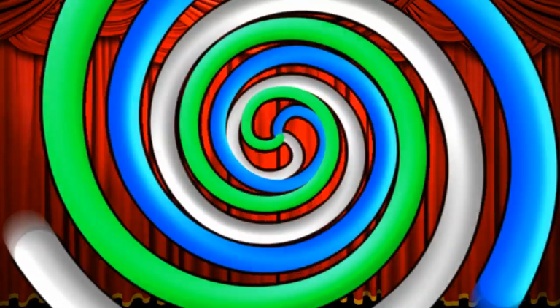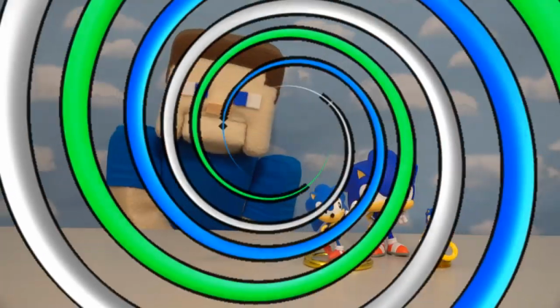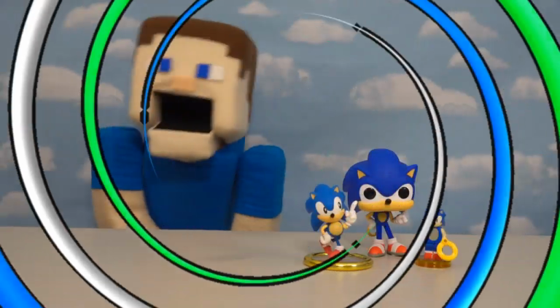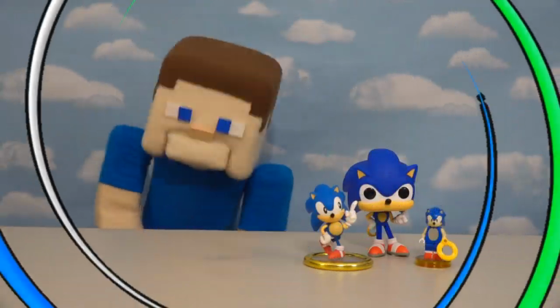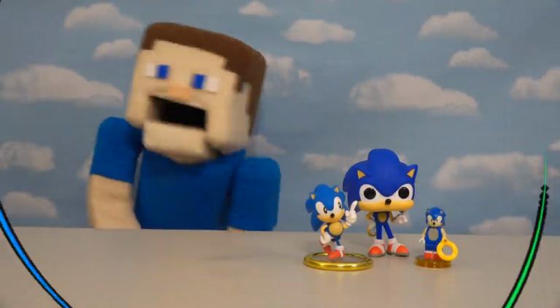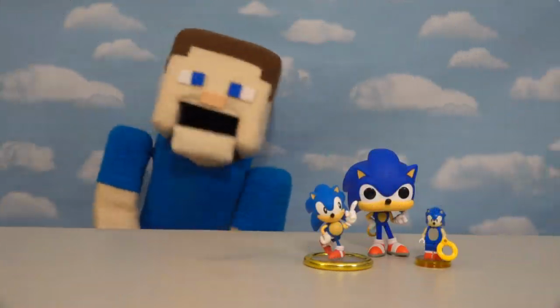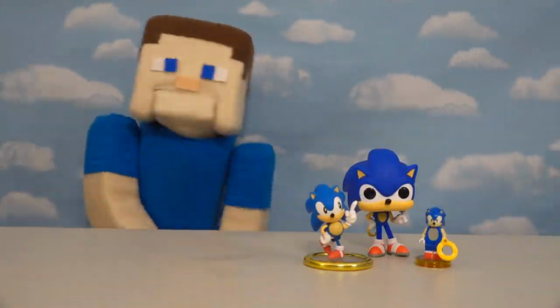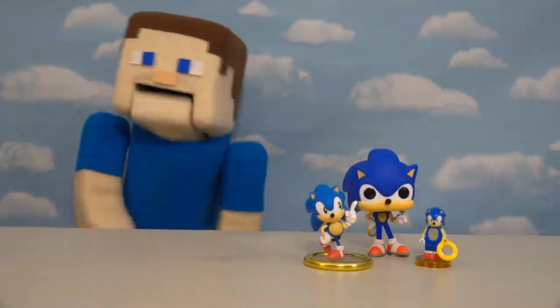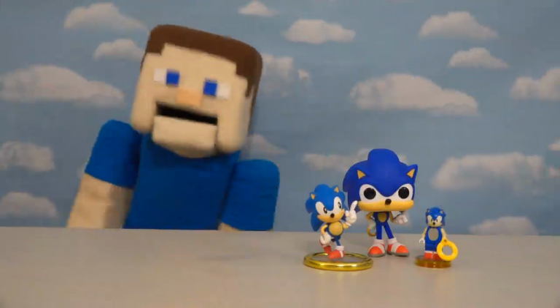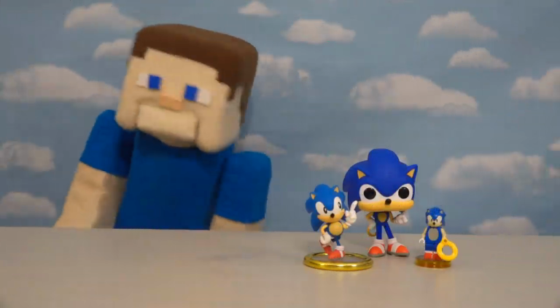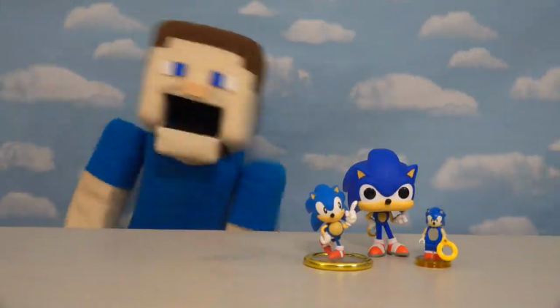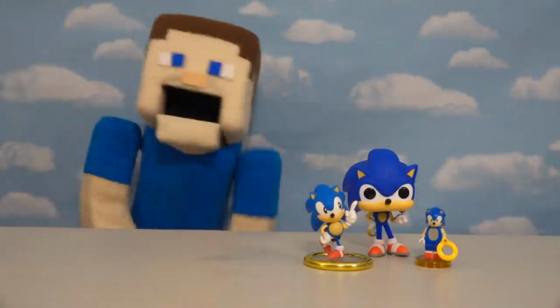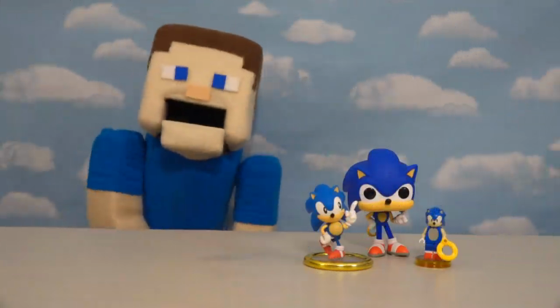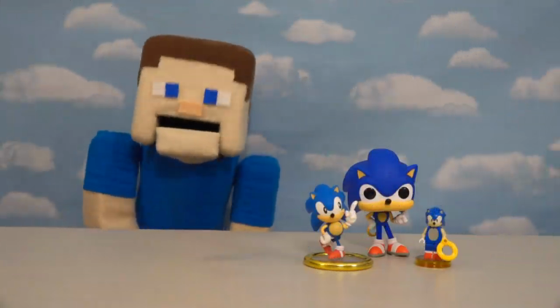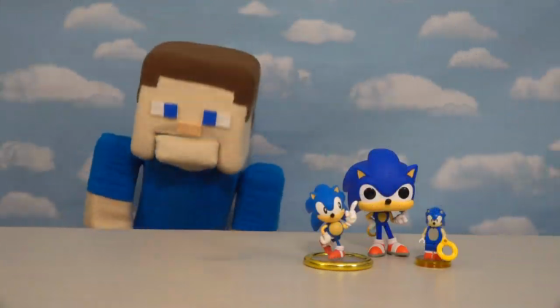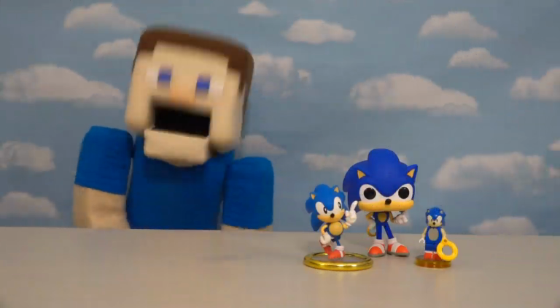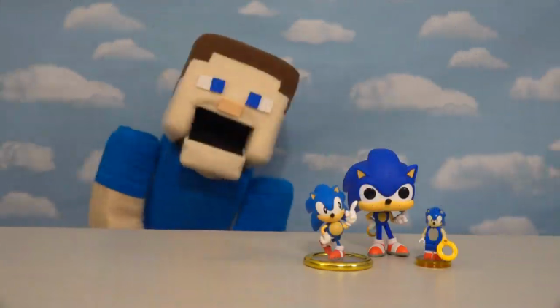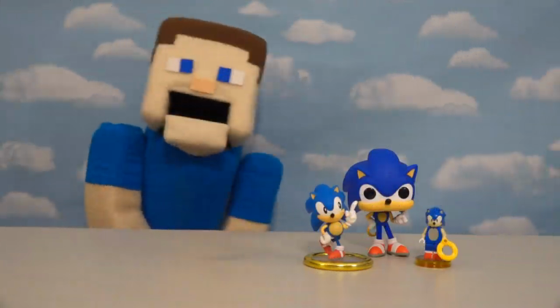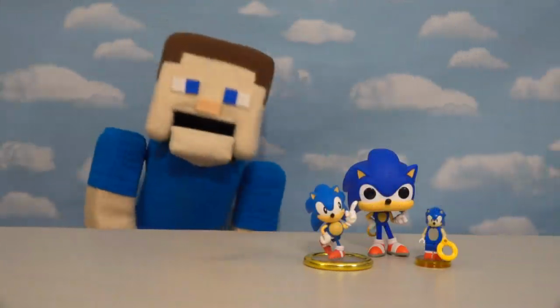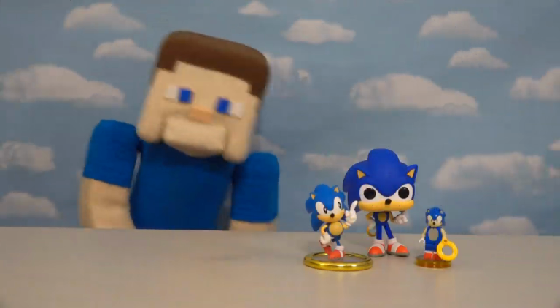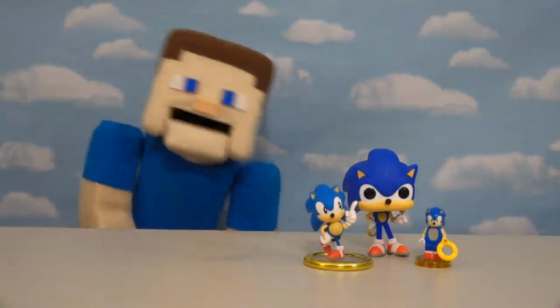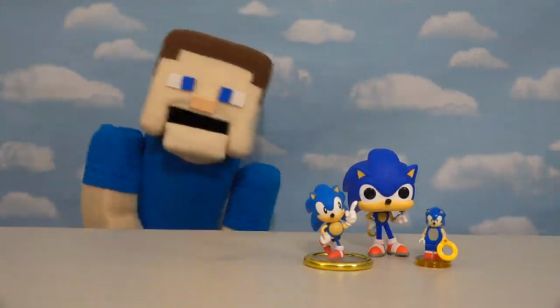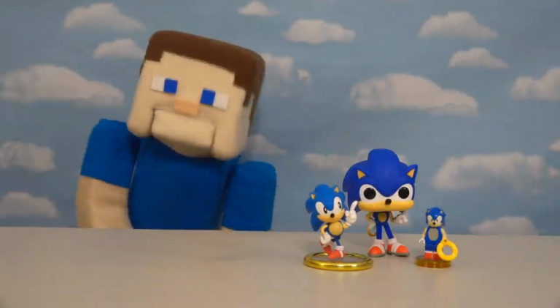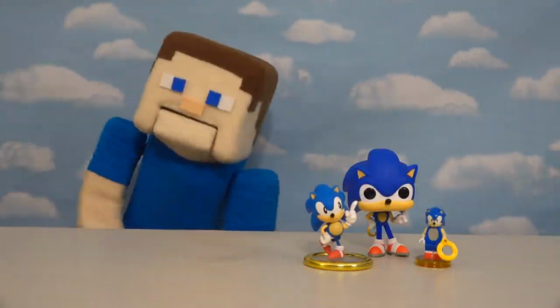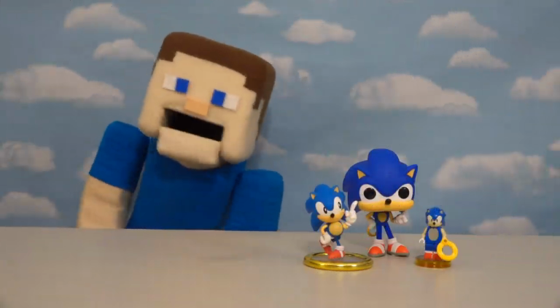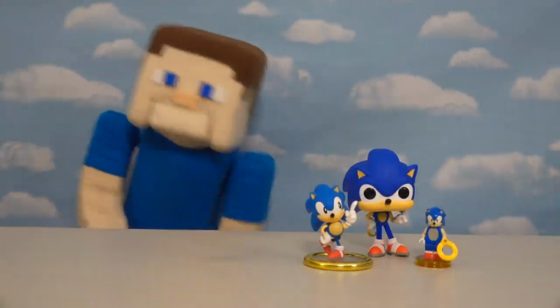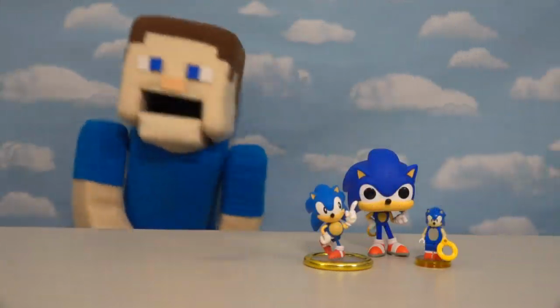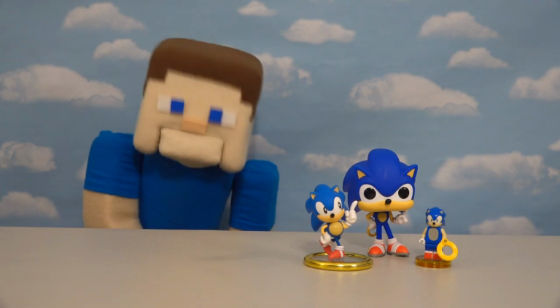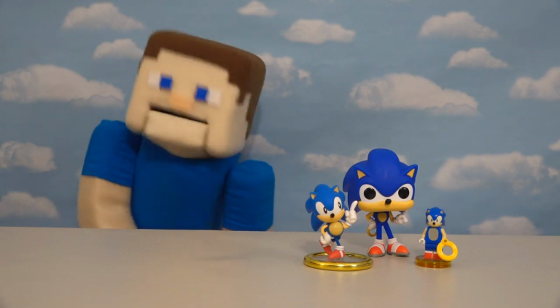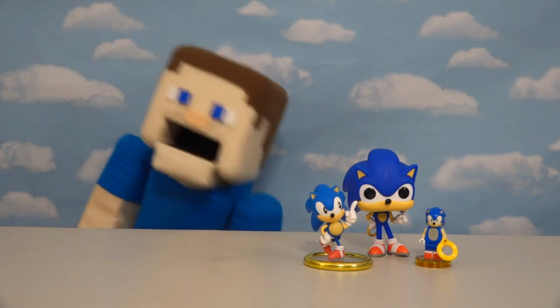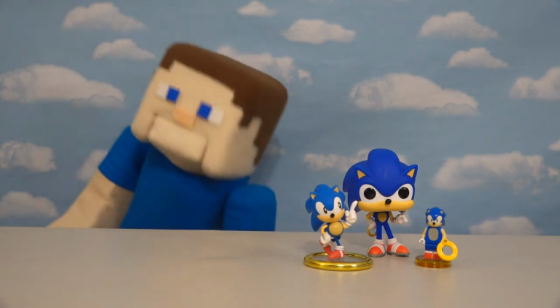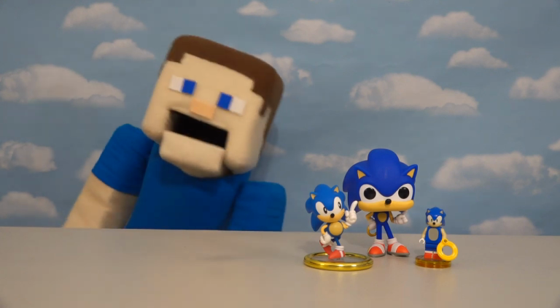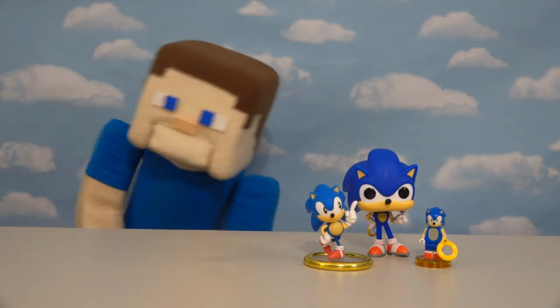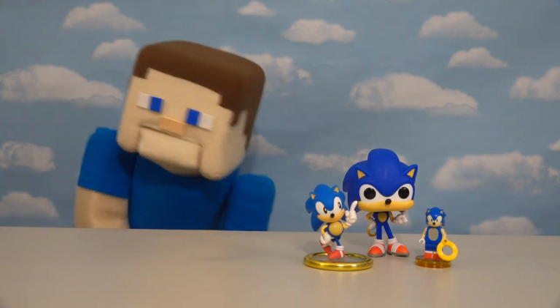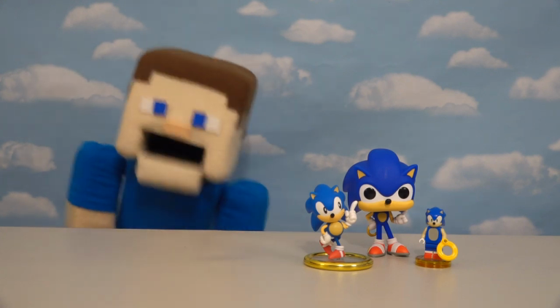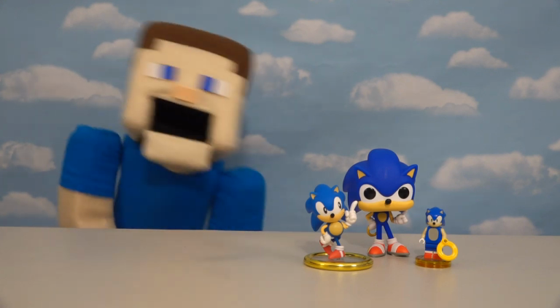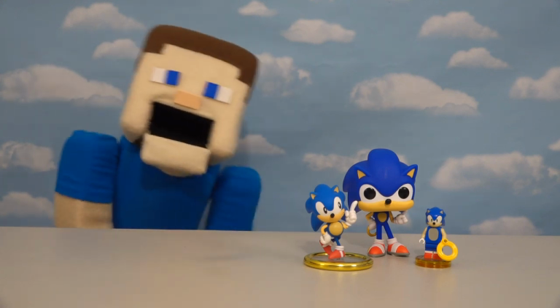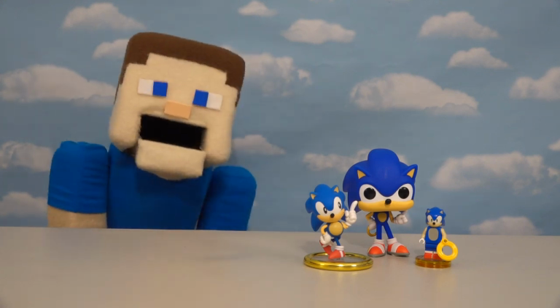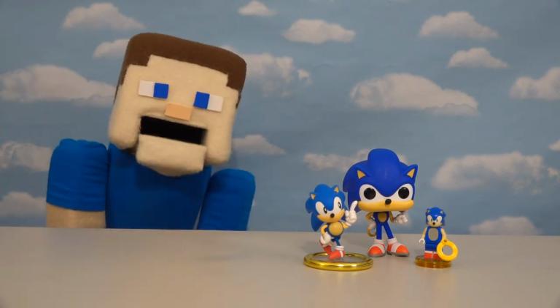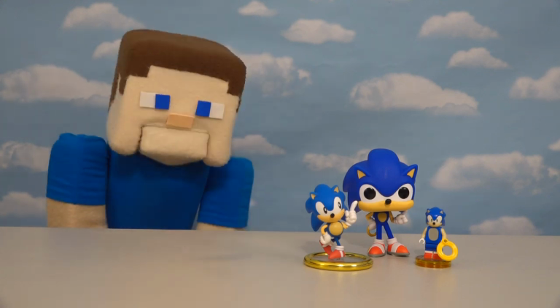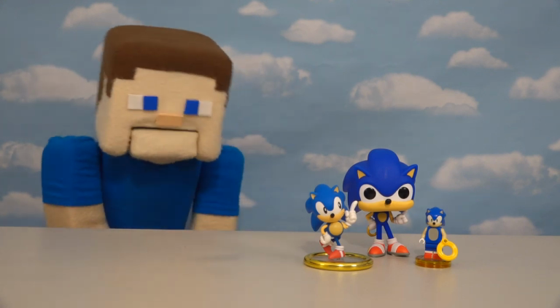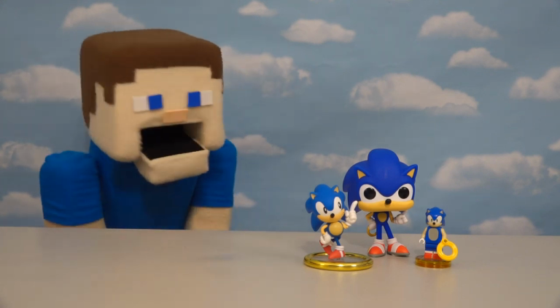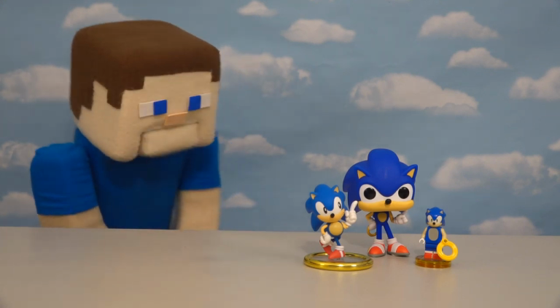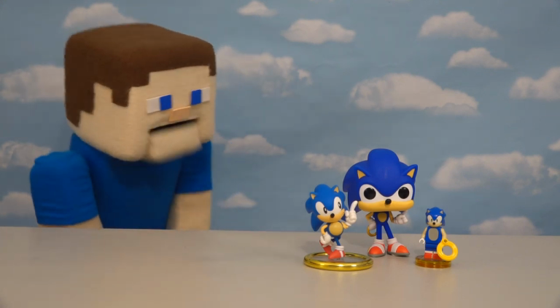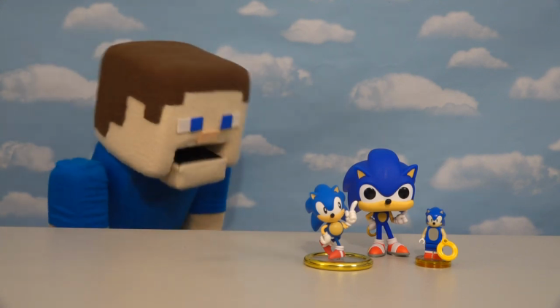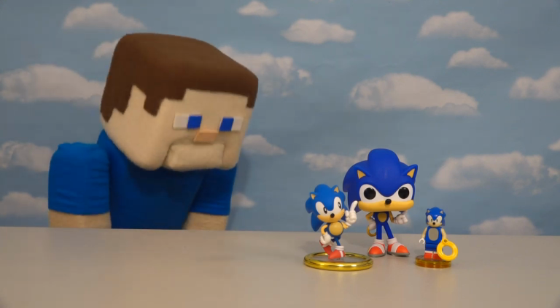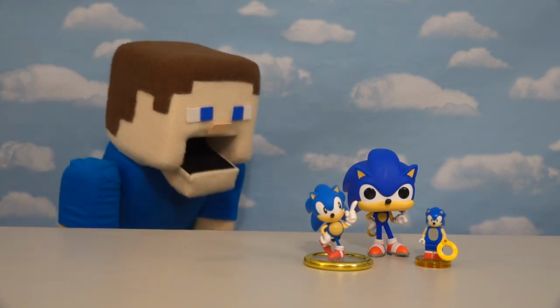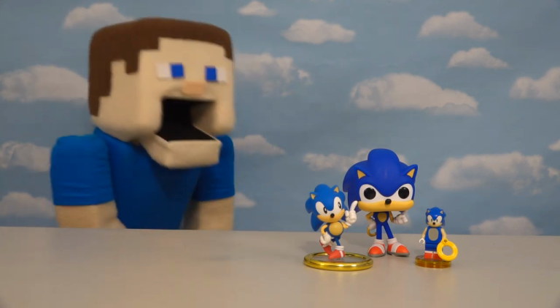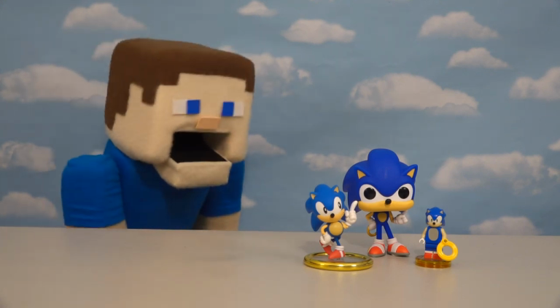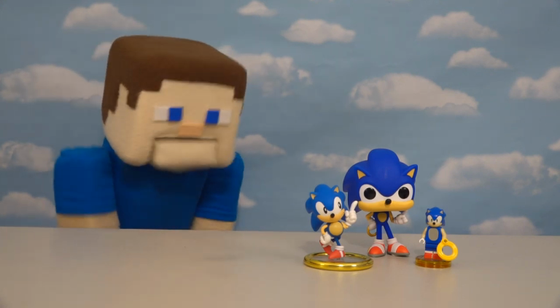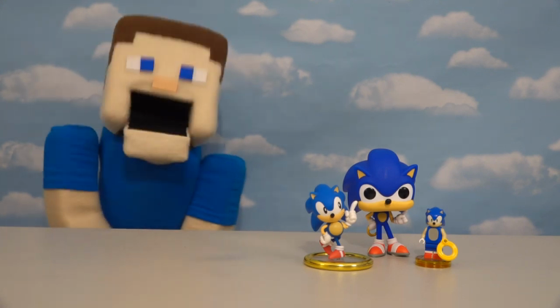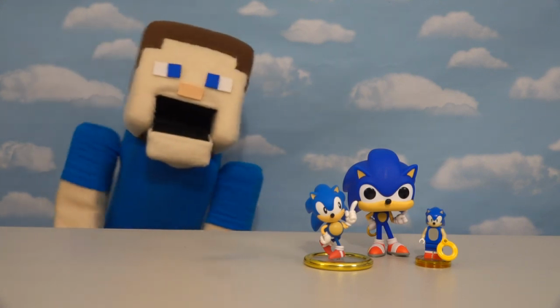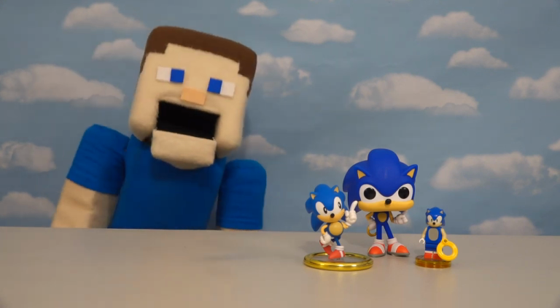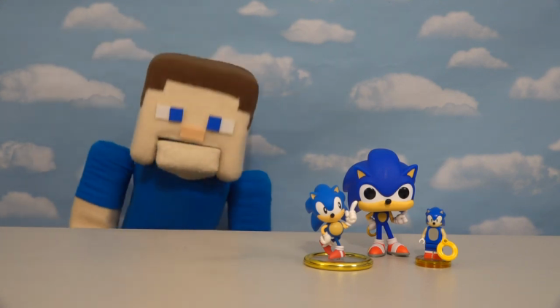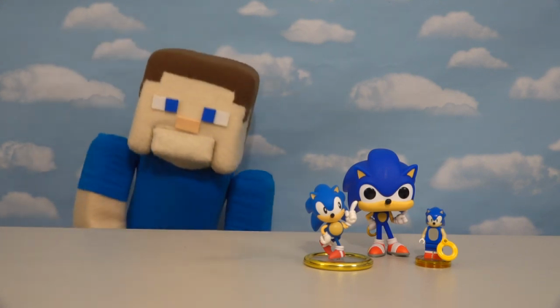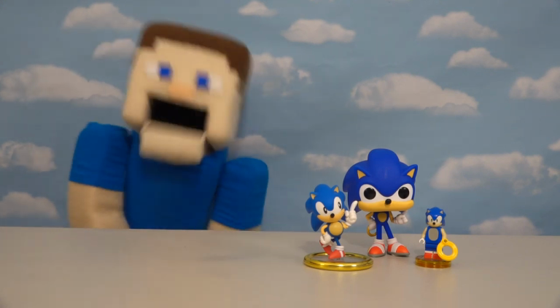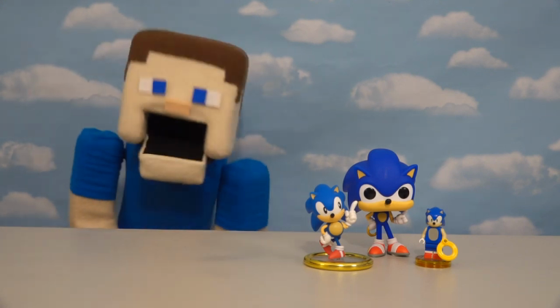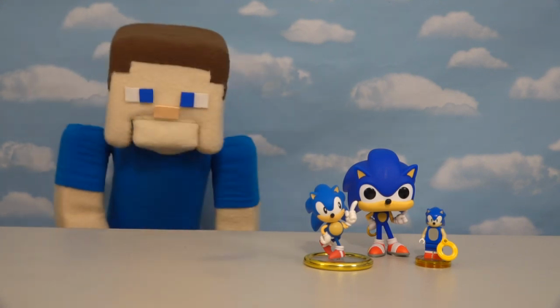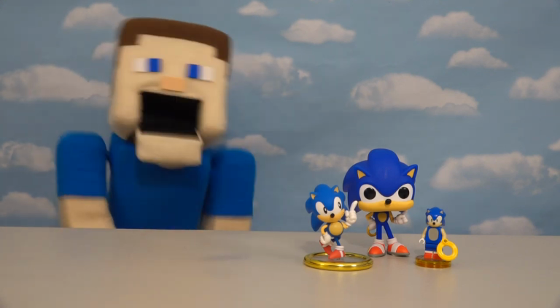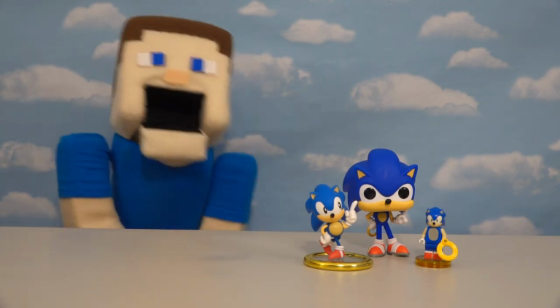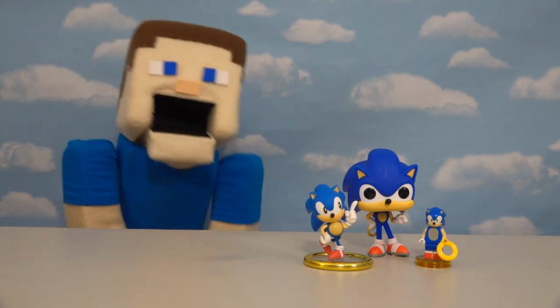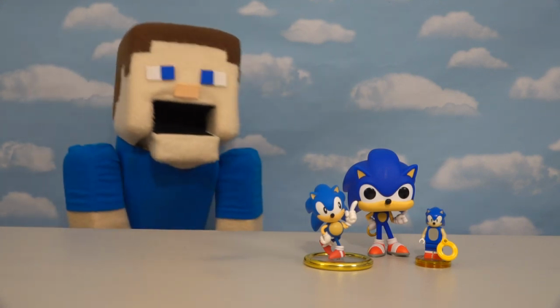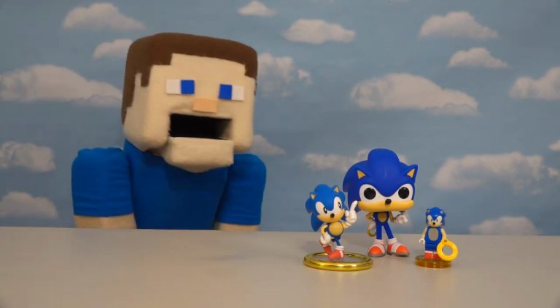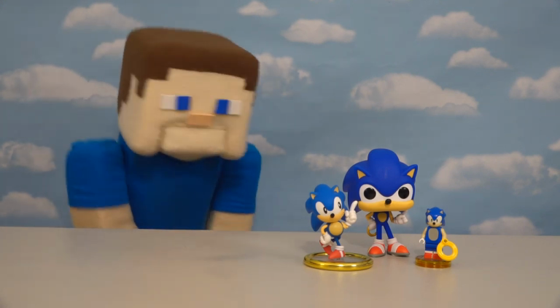Hey, kids! Peppa Steve here, and today we're going to be looking at some Sonic the Hedgehog toys — but not just toys, bootleg toys!